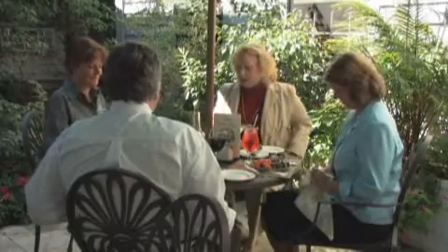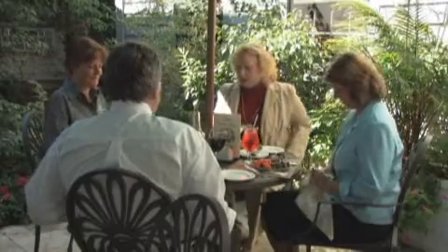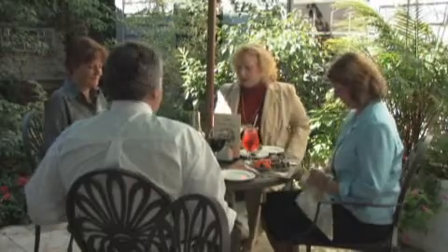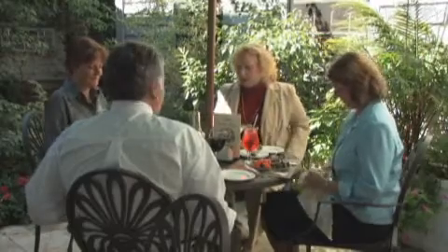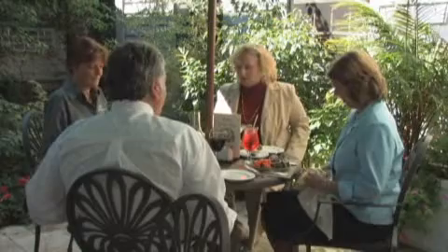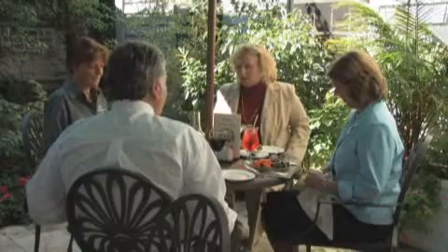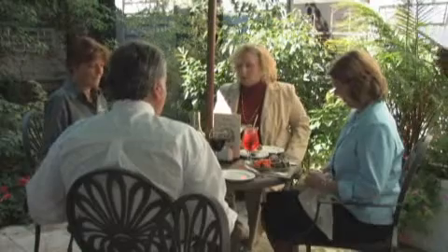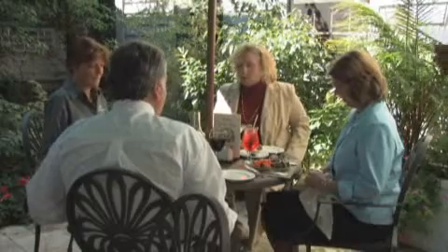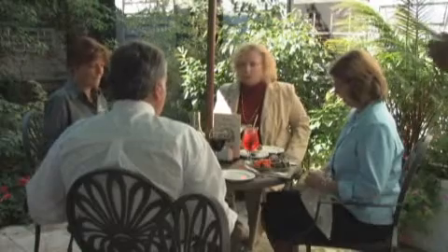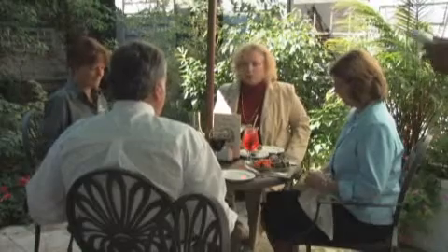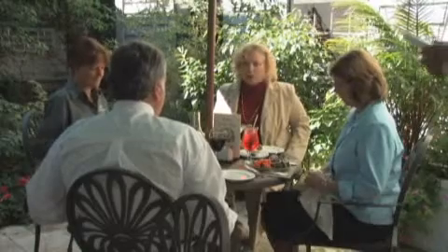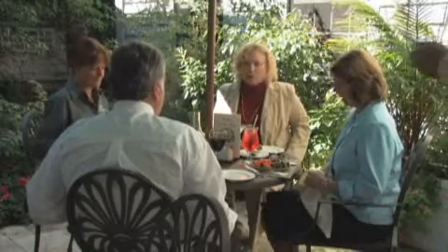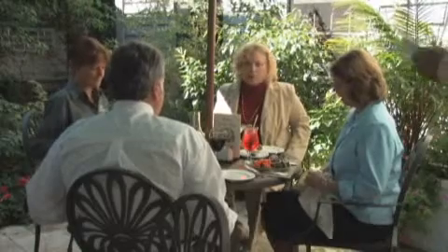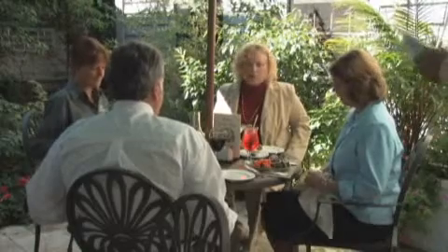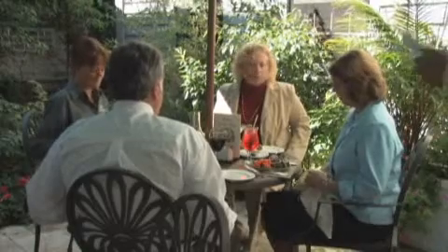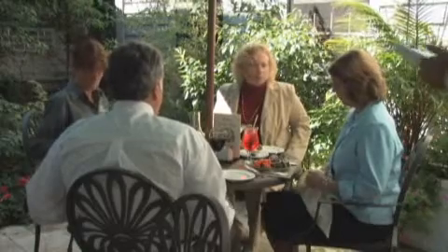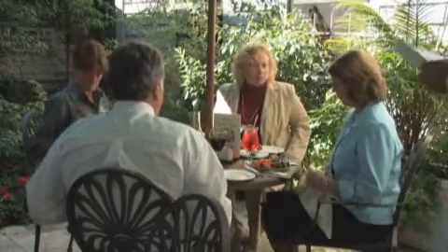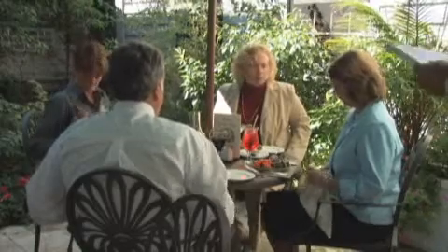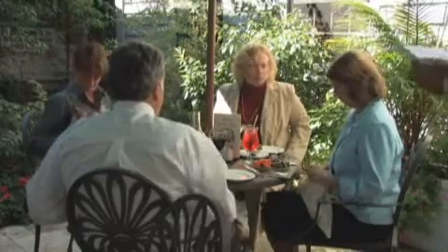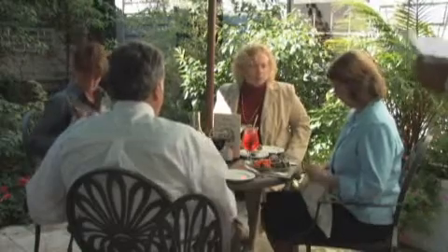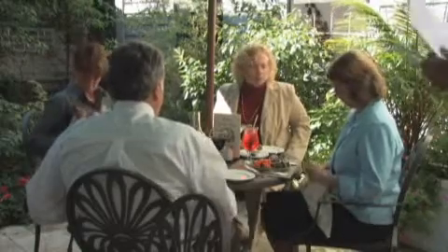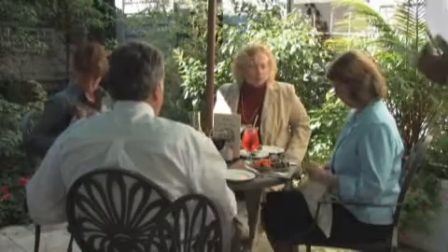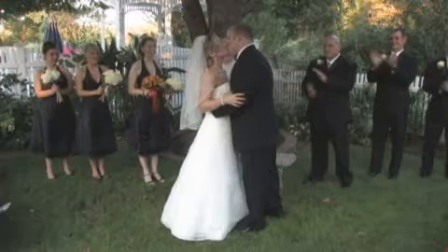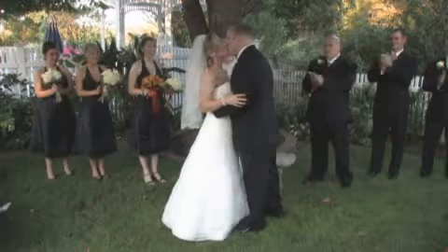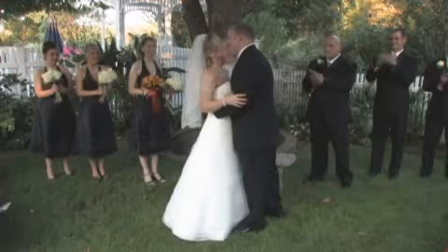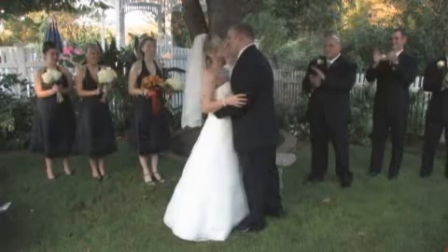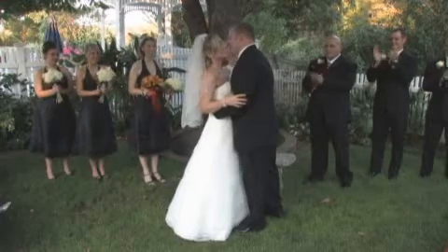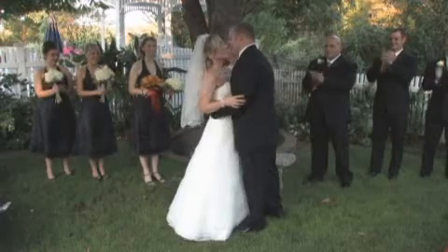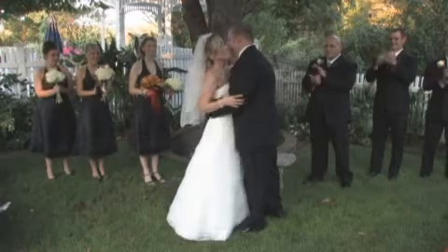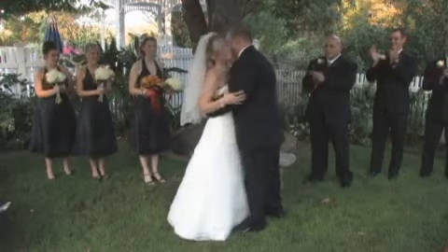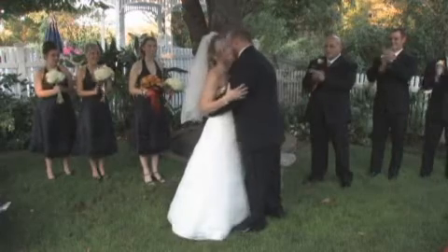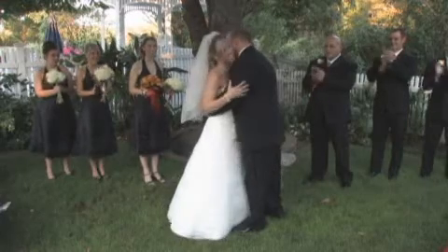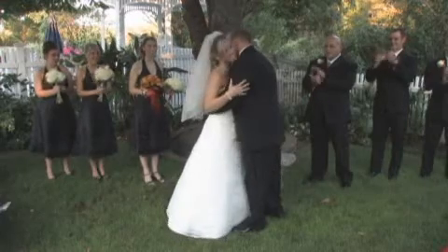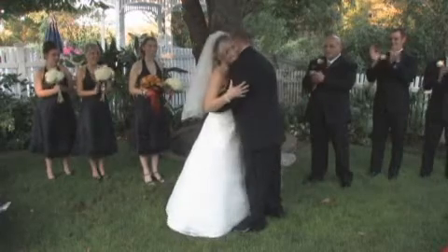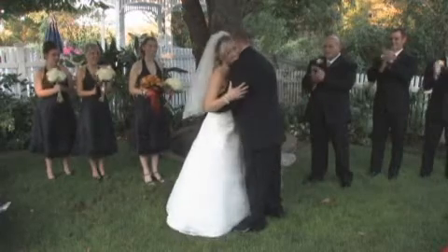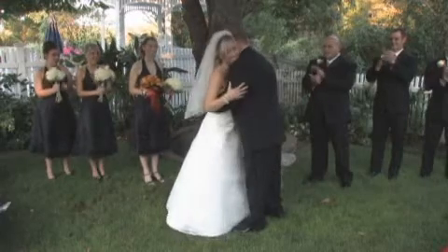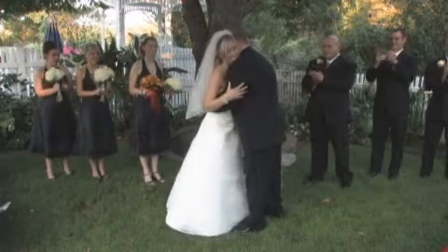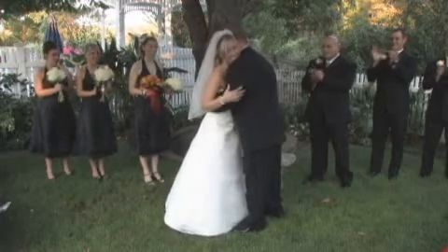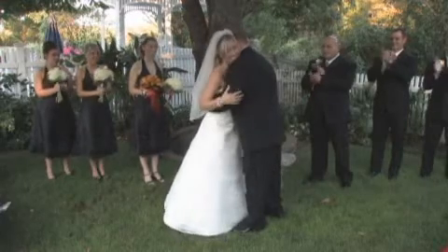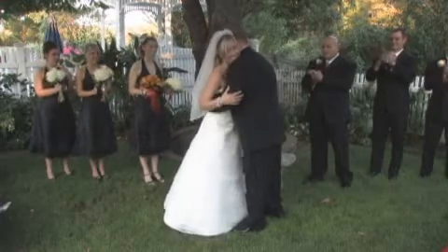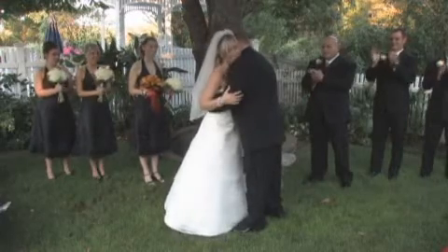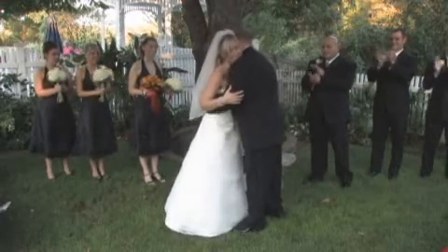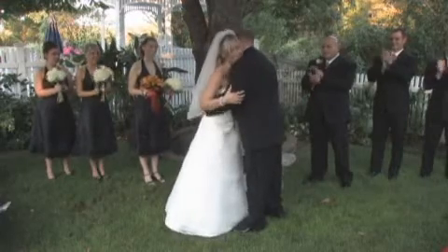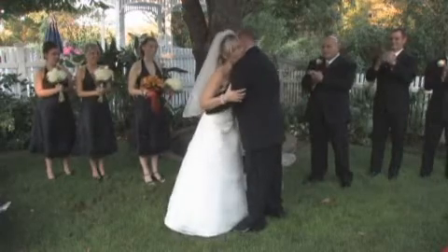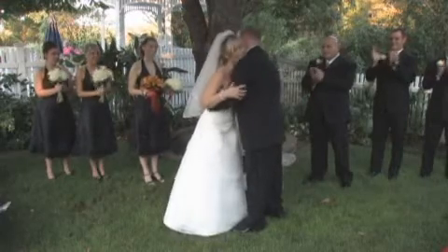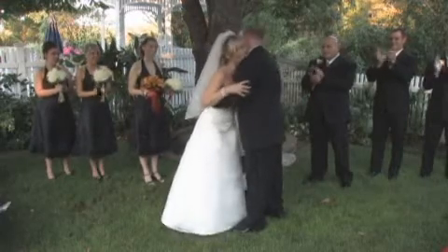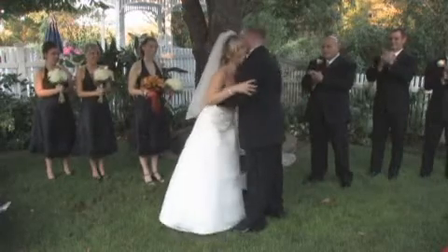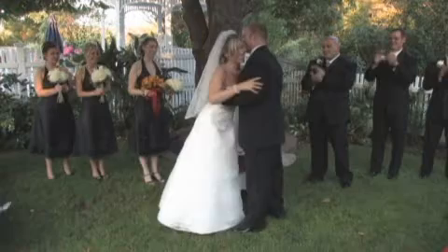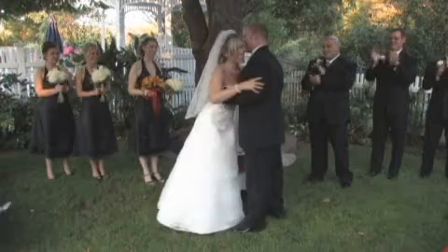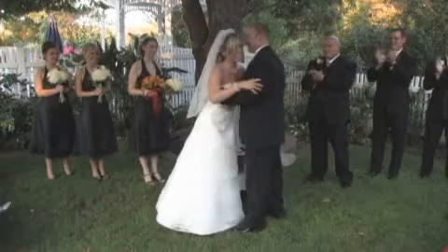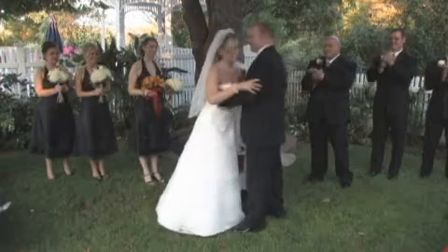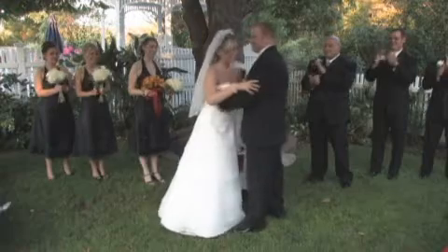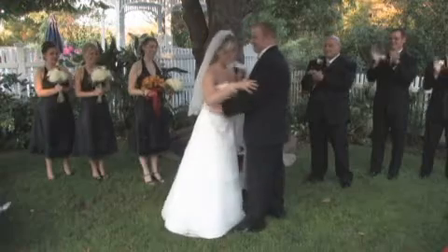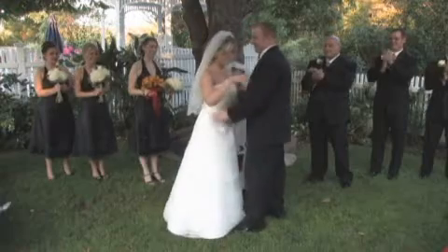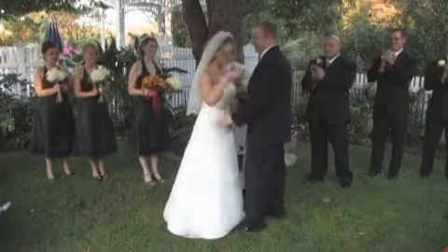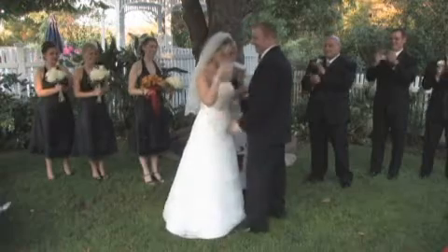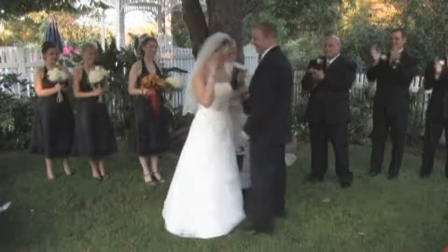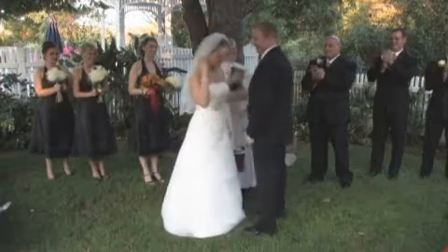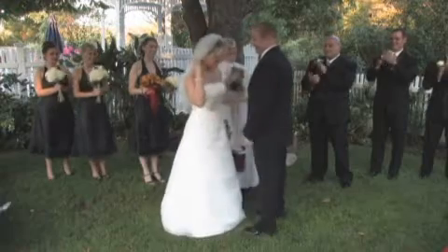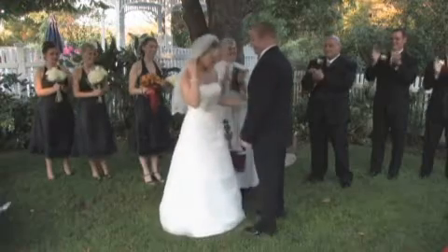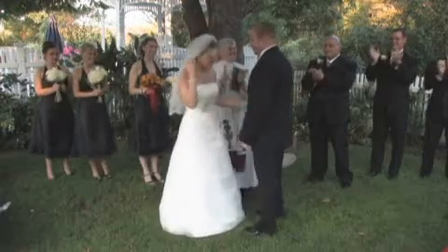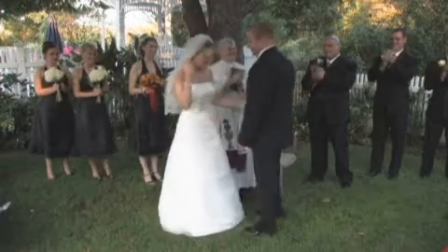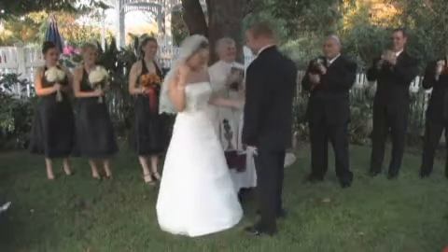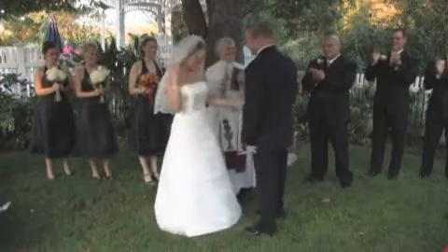Intimate groups, reunions, meetings, and weddings are embraced with style and grace, as our experienced staff tends to every detail.